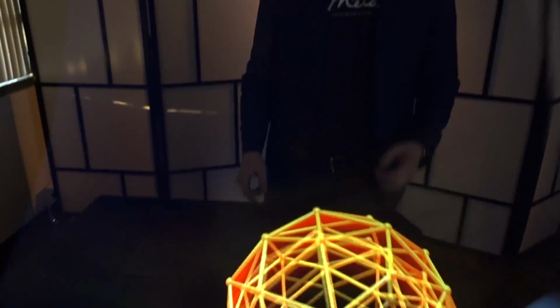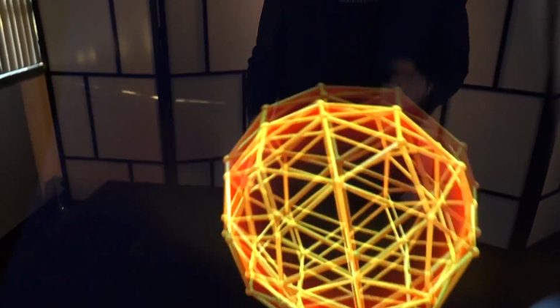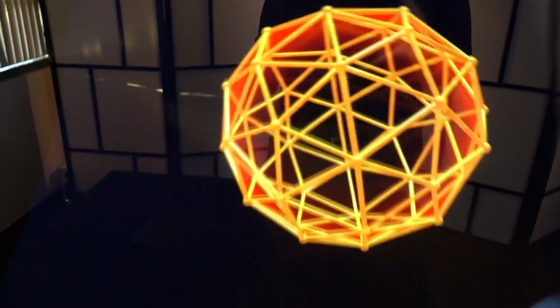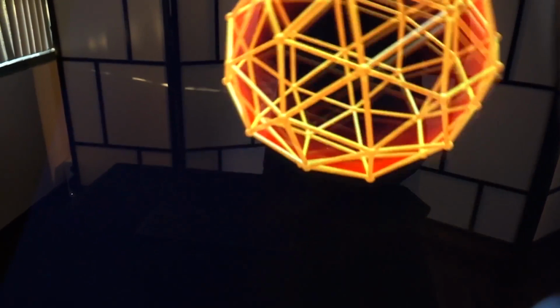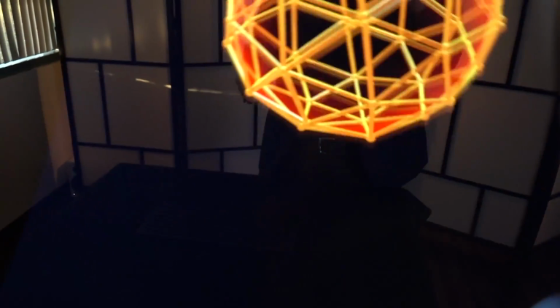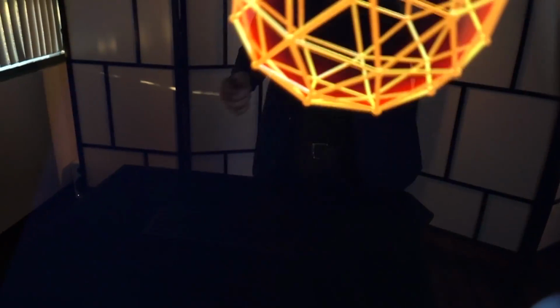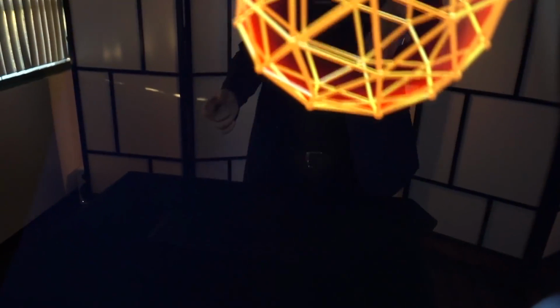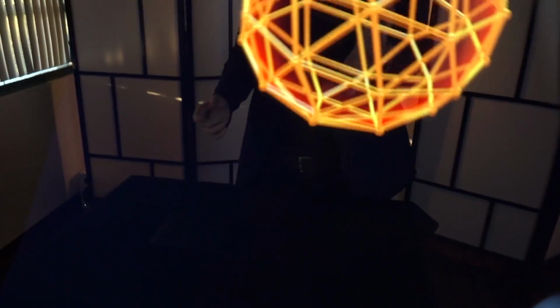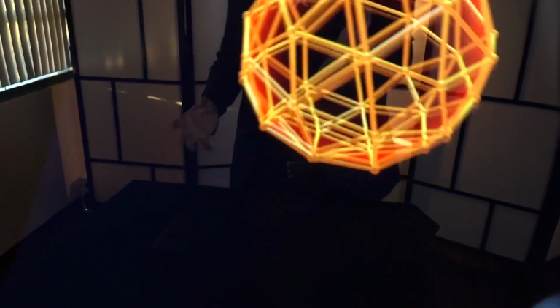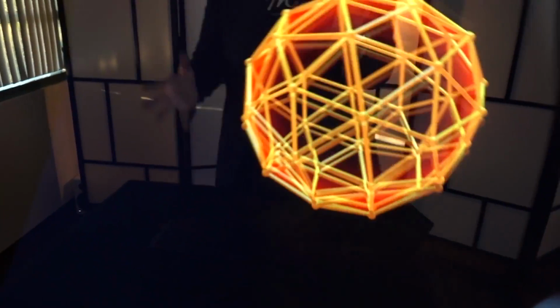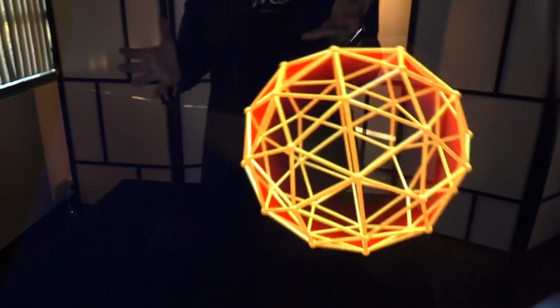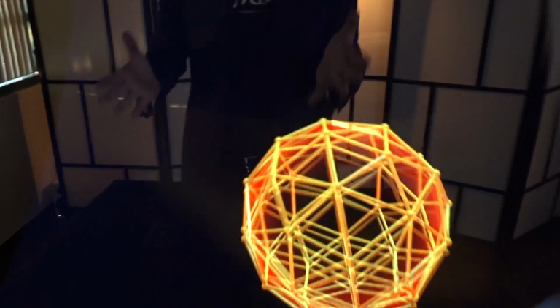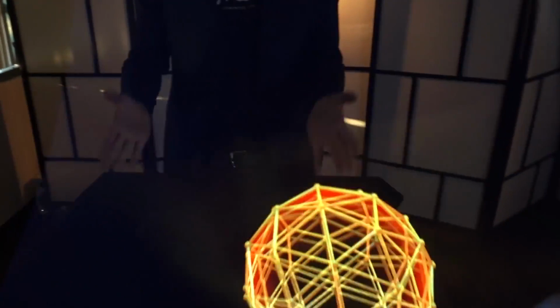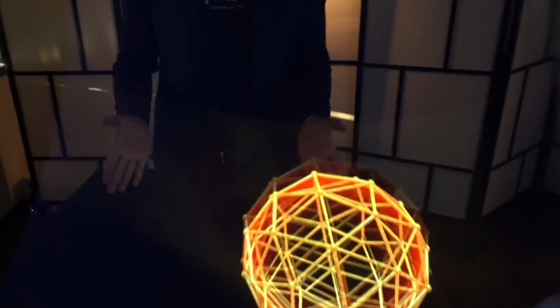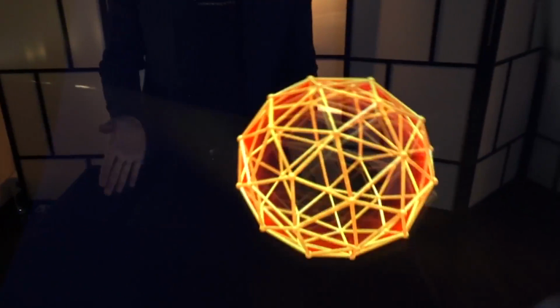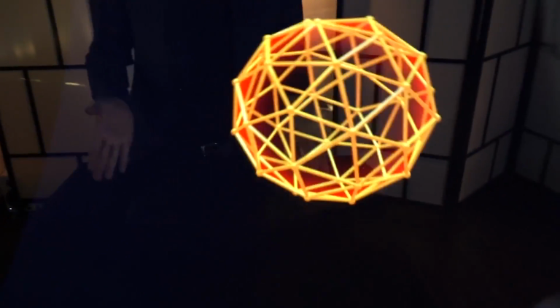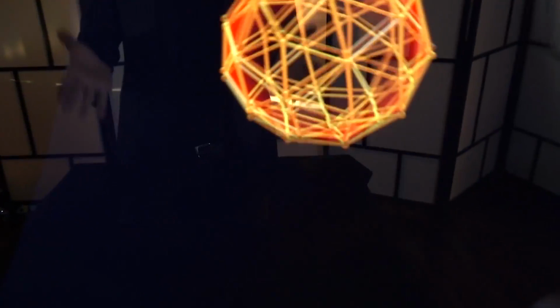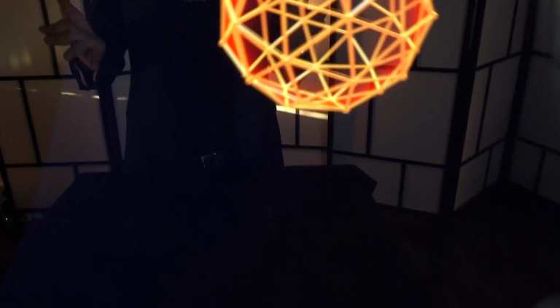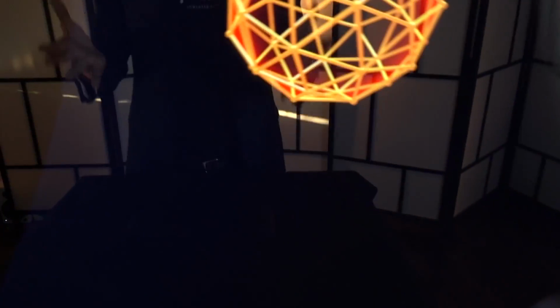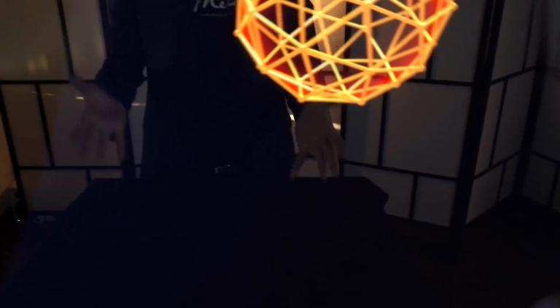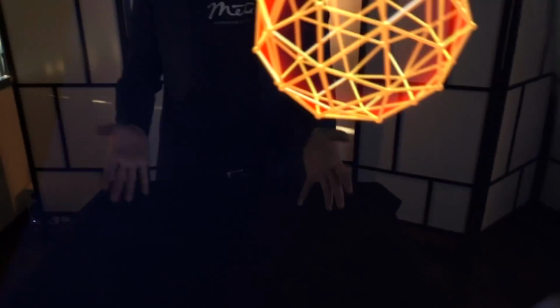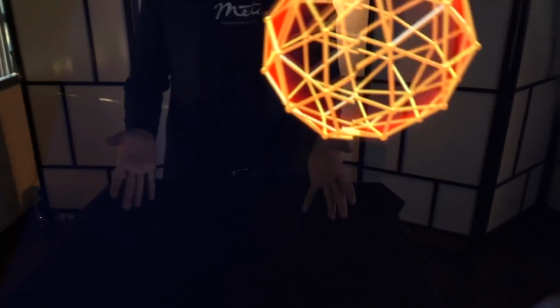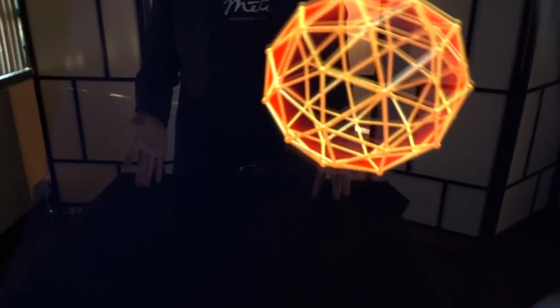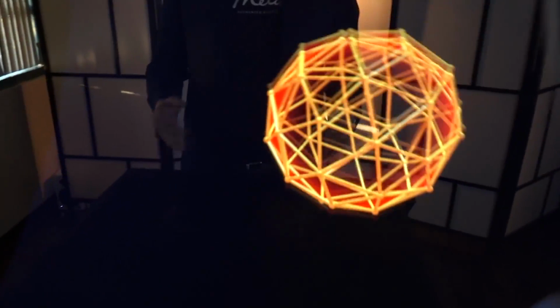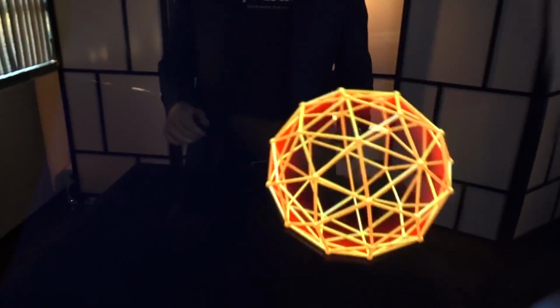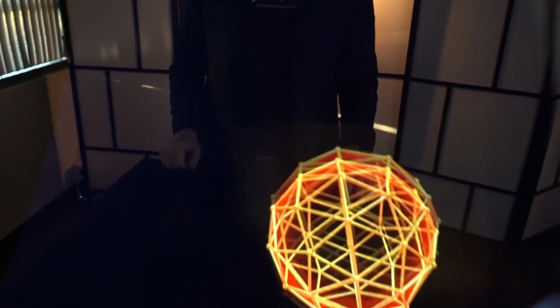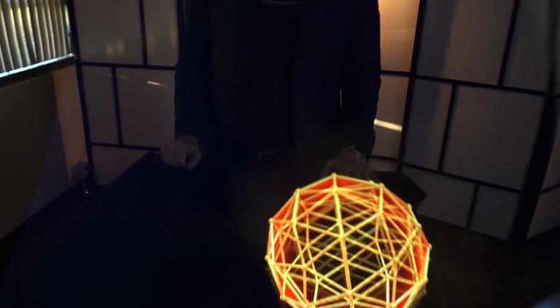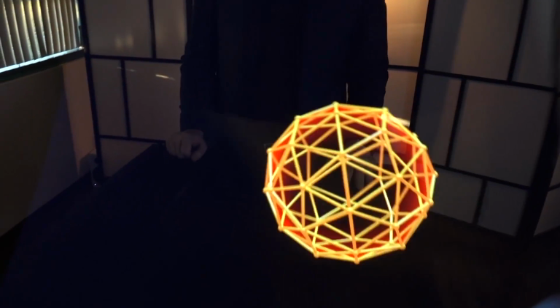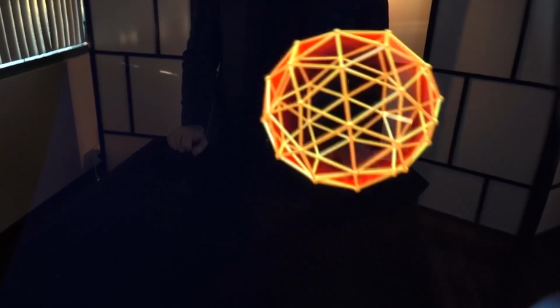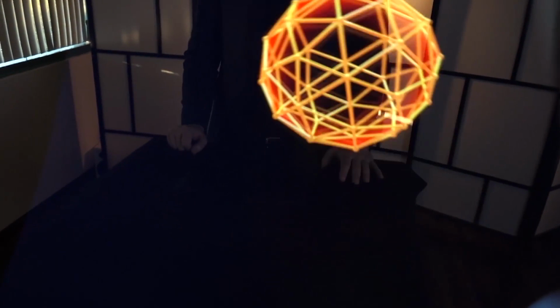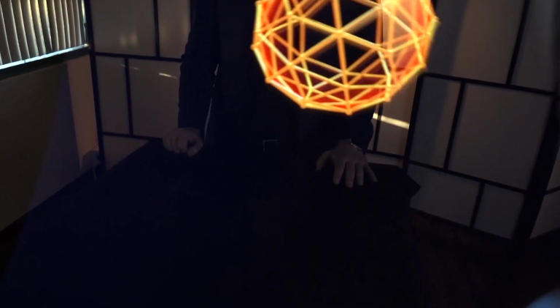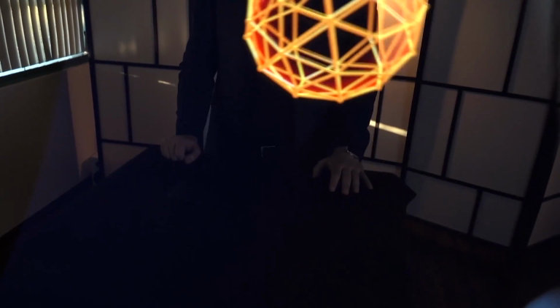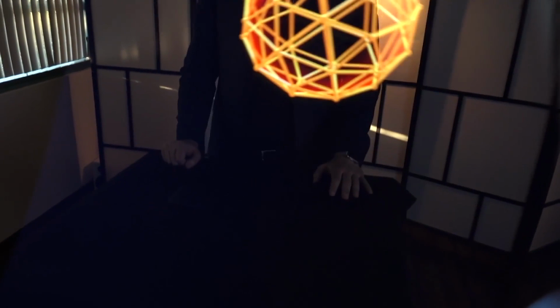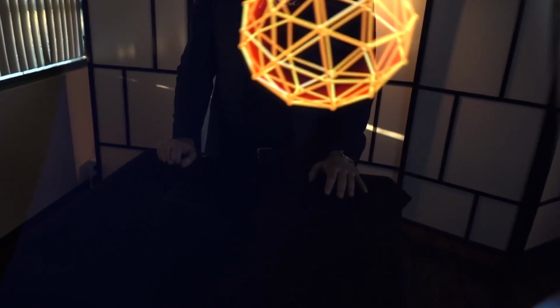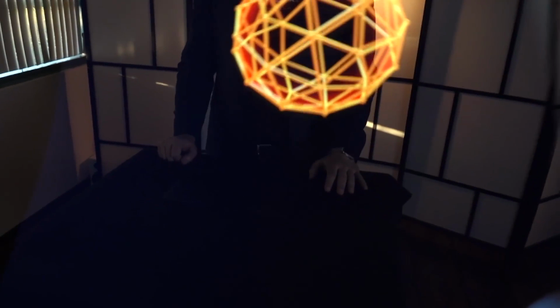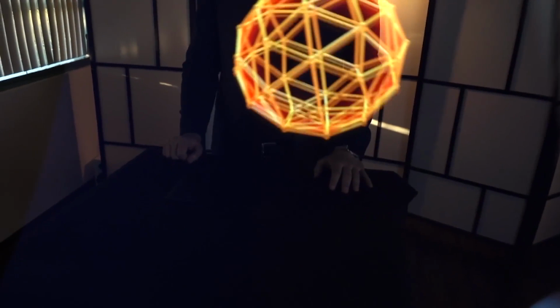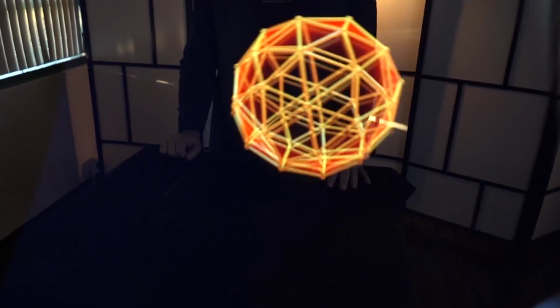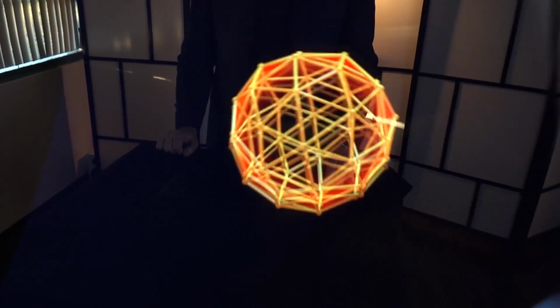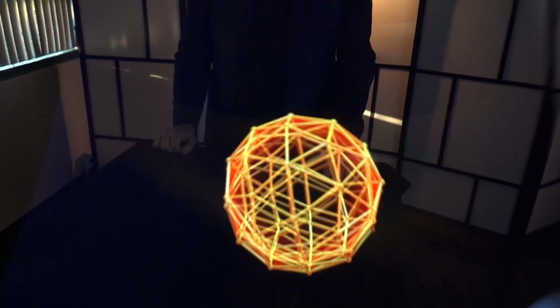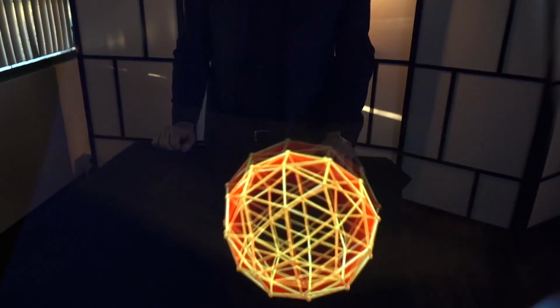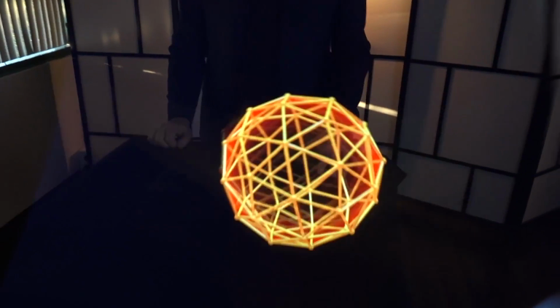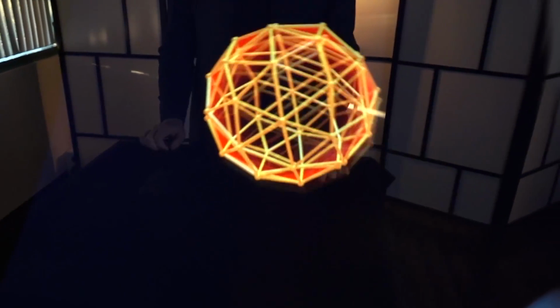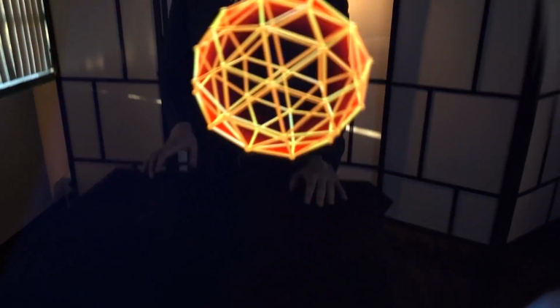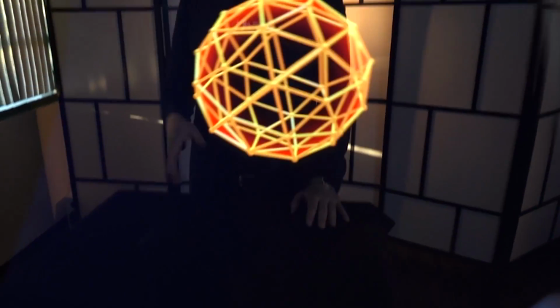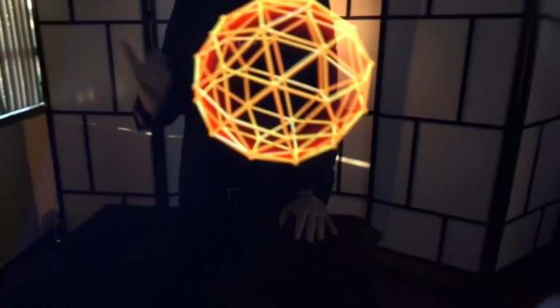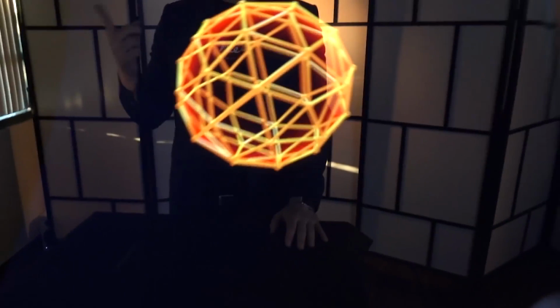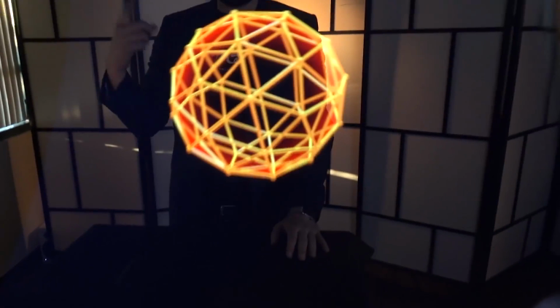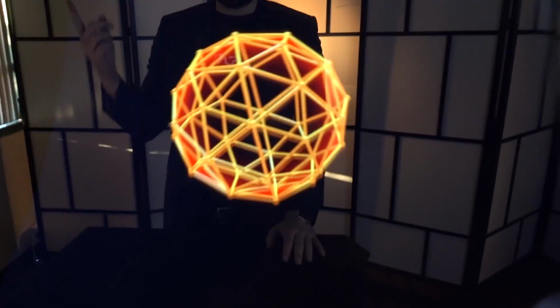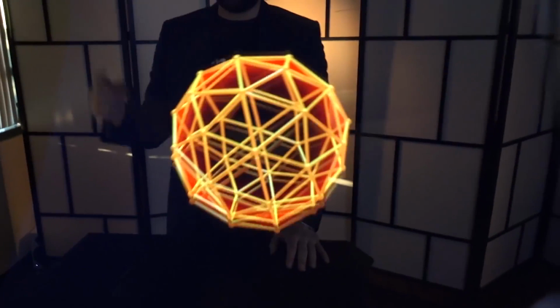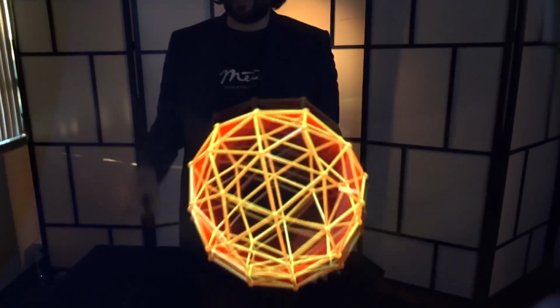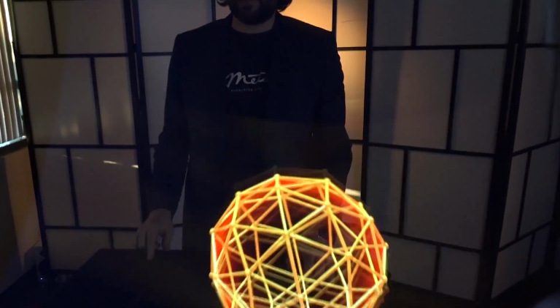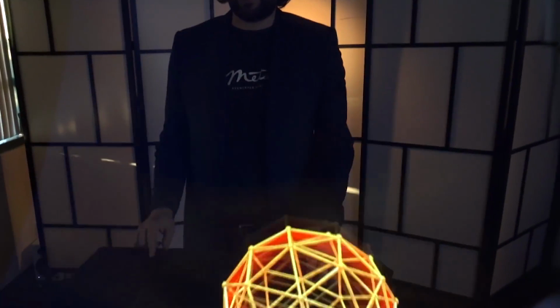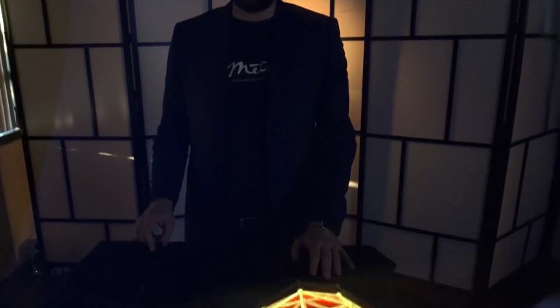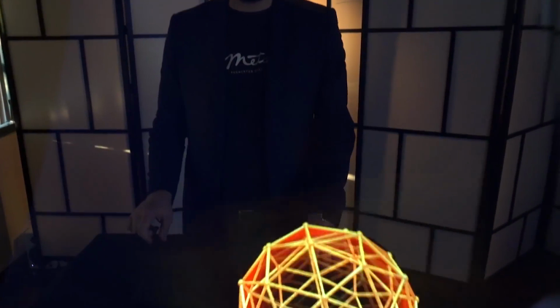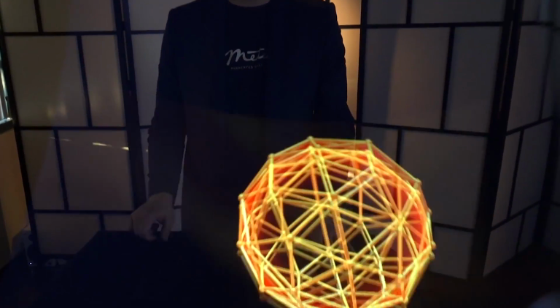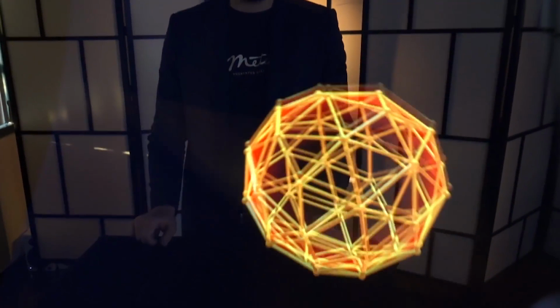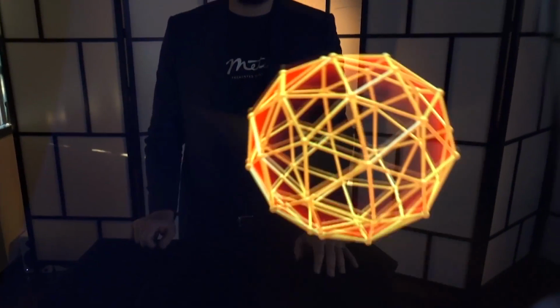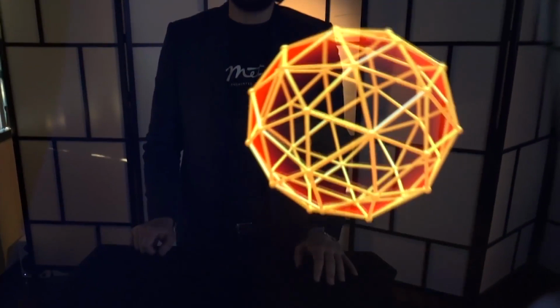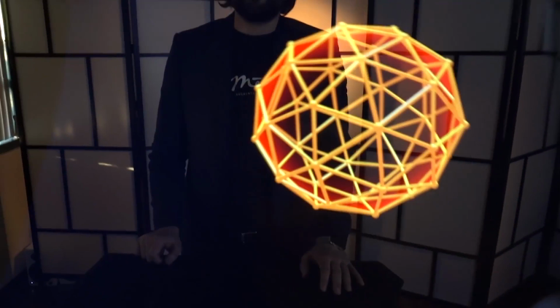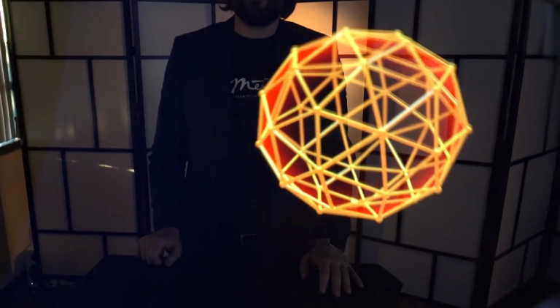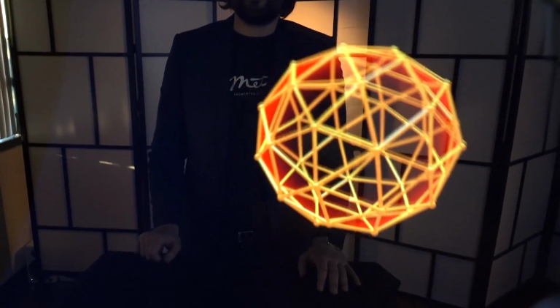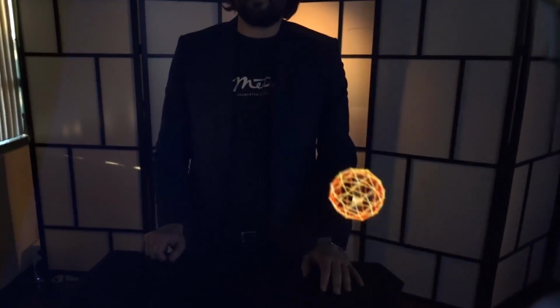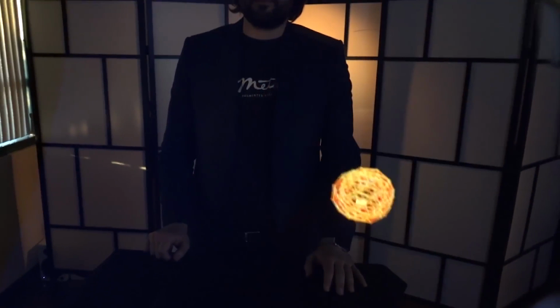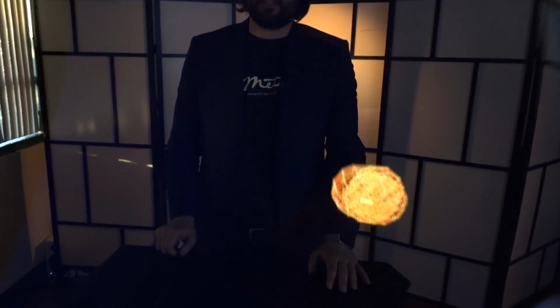Now you see the digital and the physical world intertwined. You've got a ball bouncing on the table, which is pretty sweet. We'll take you to the next part.